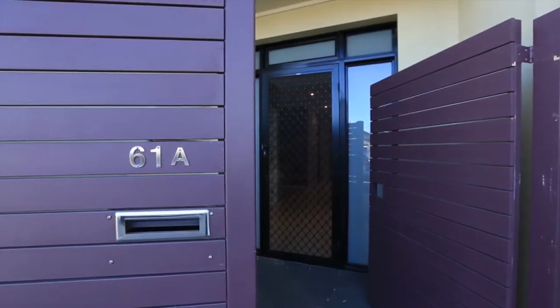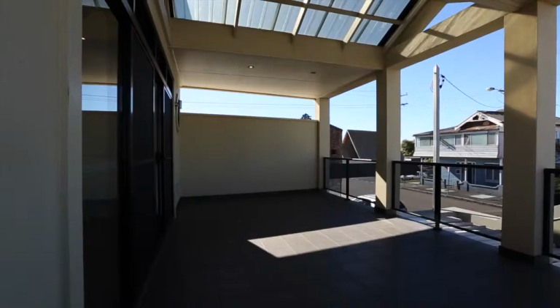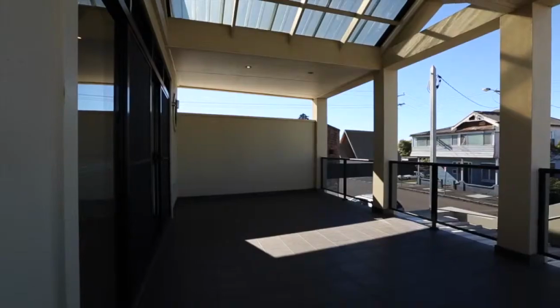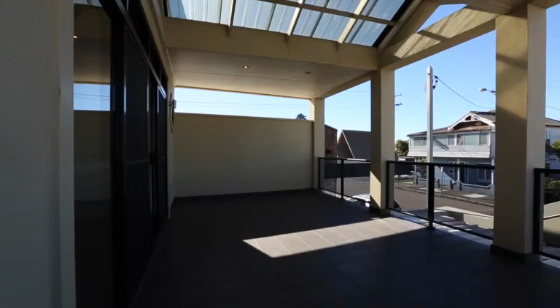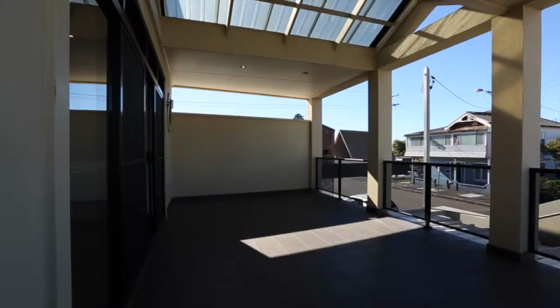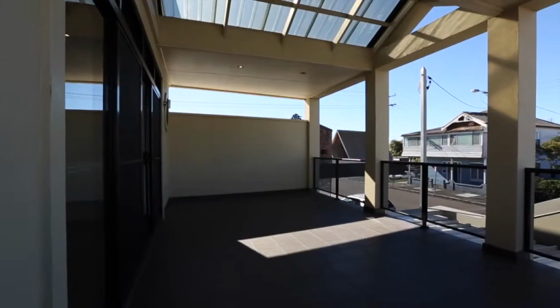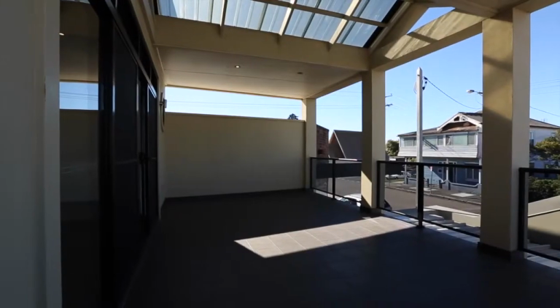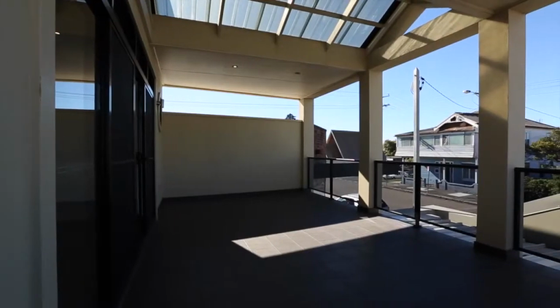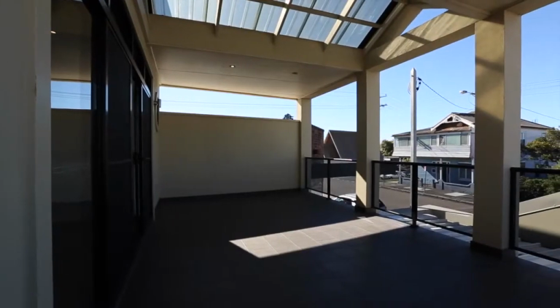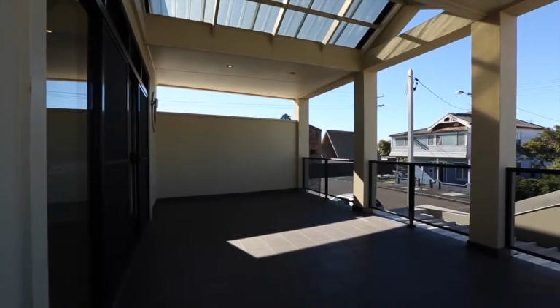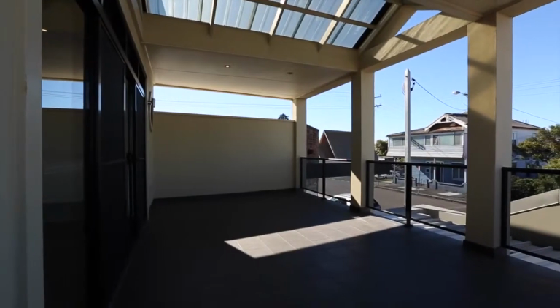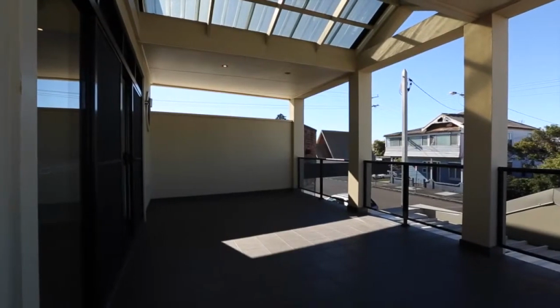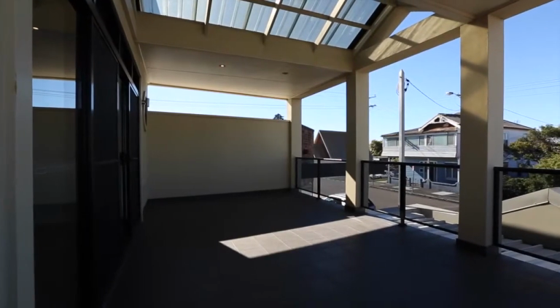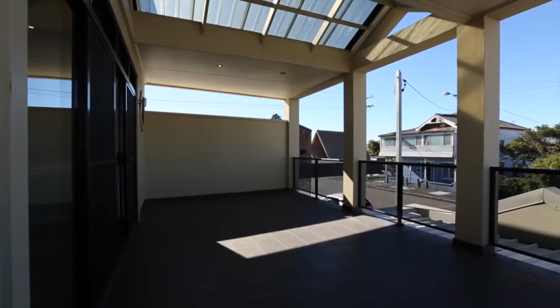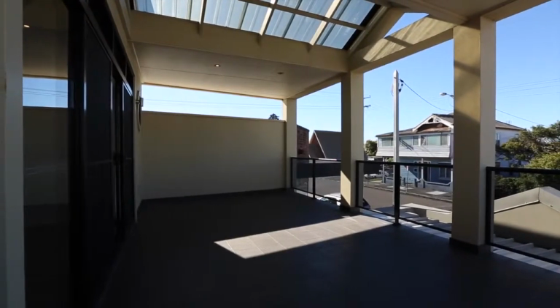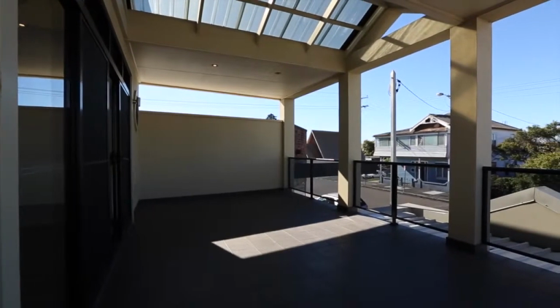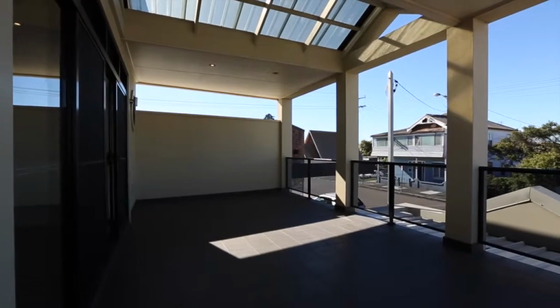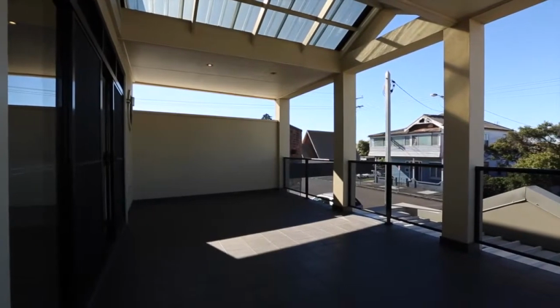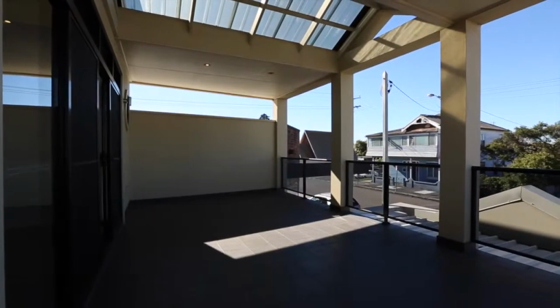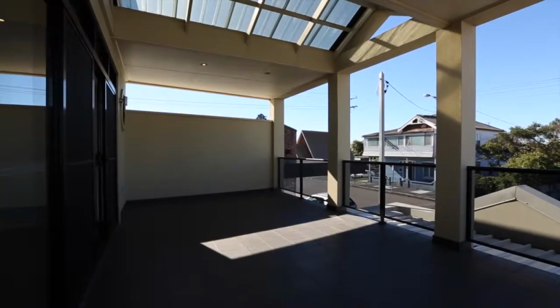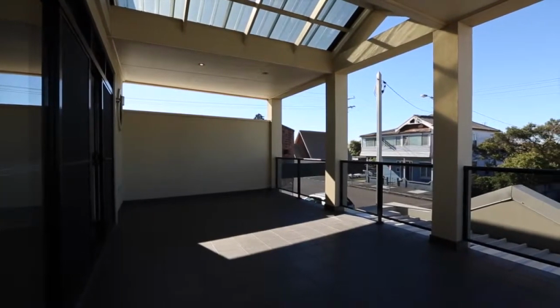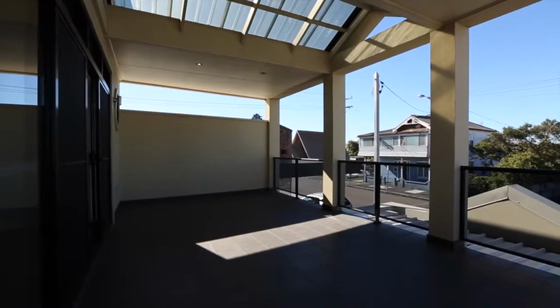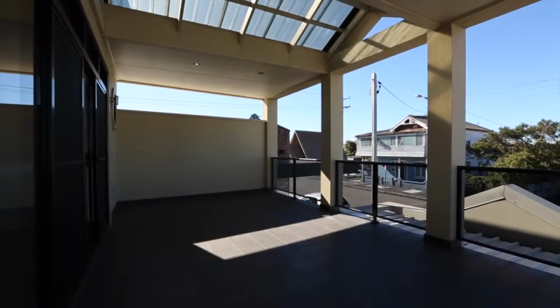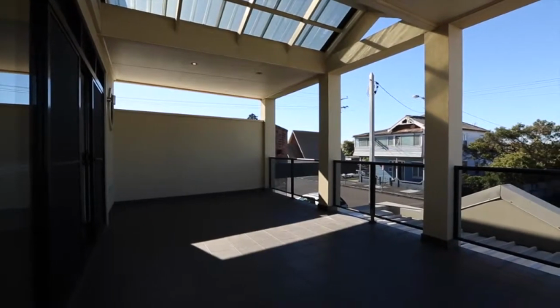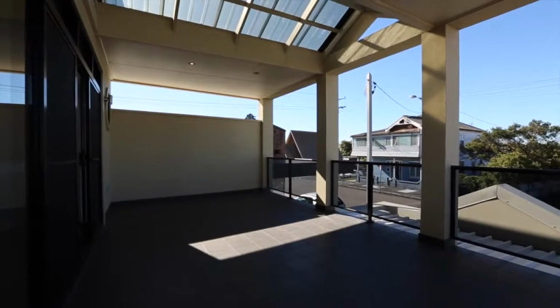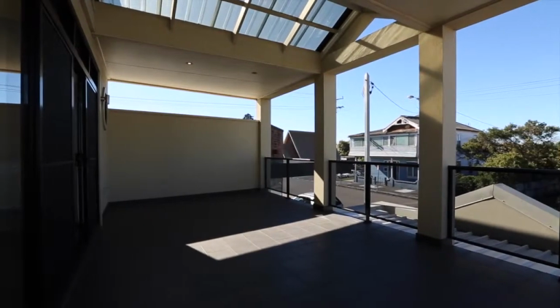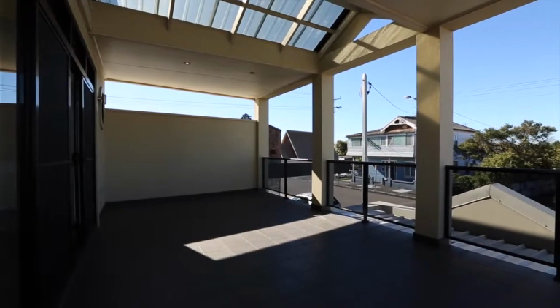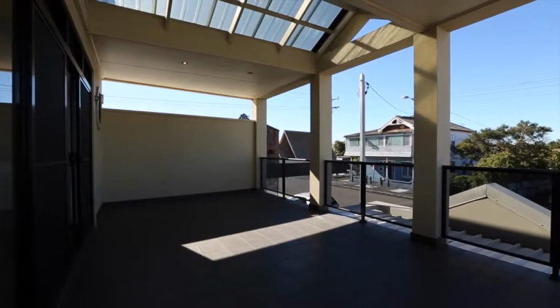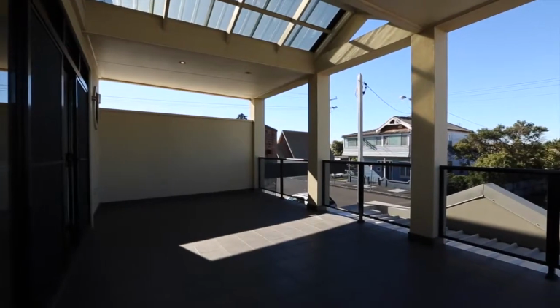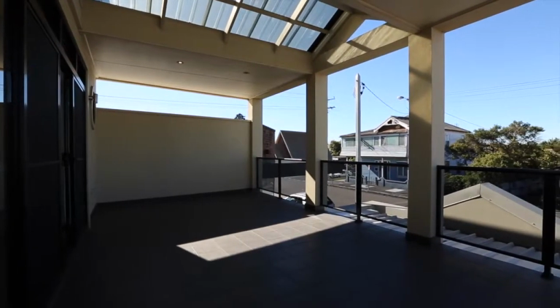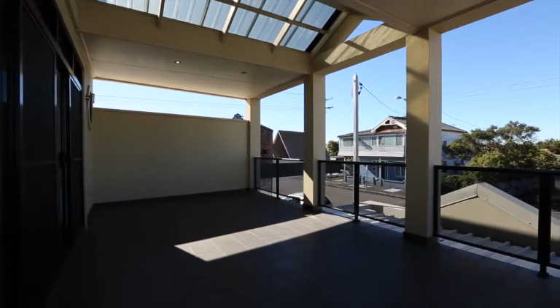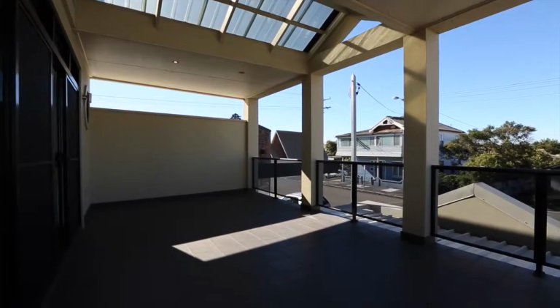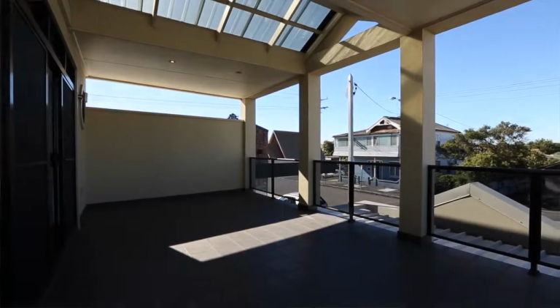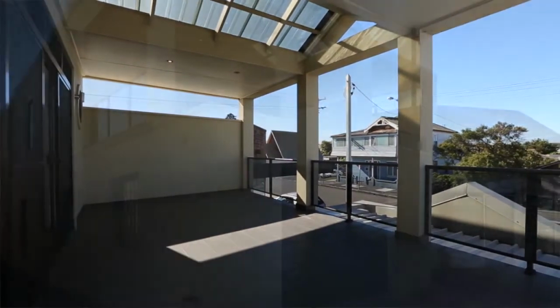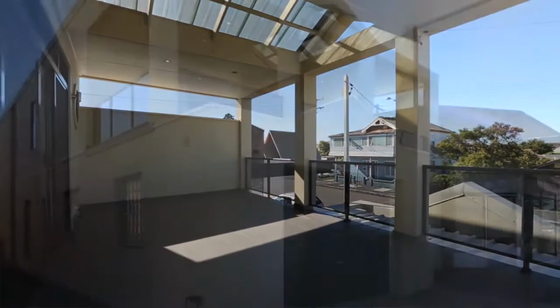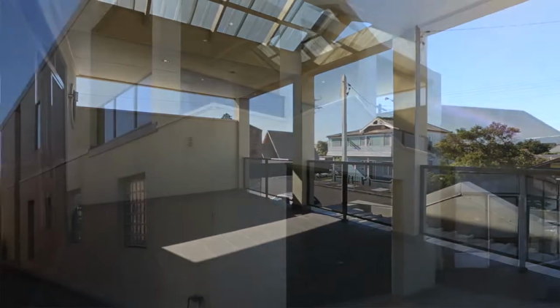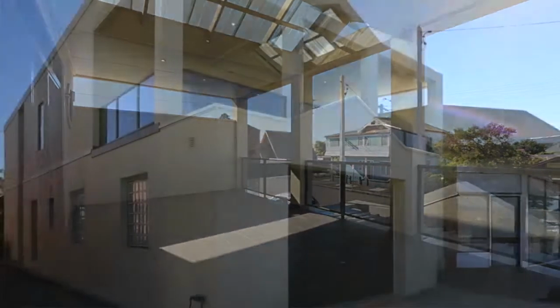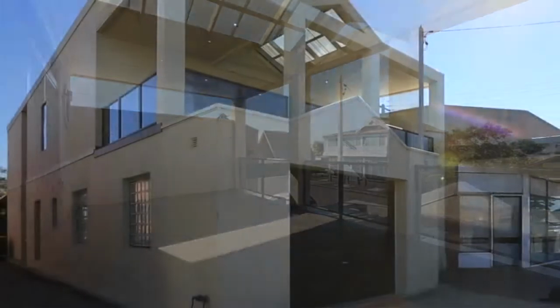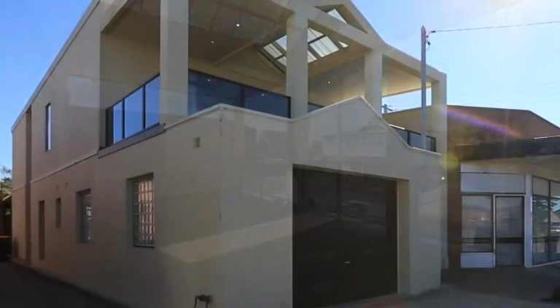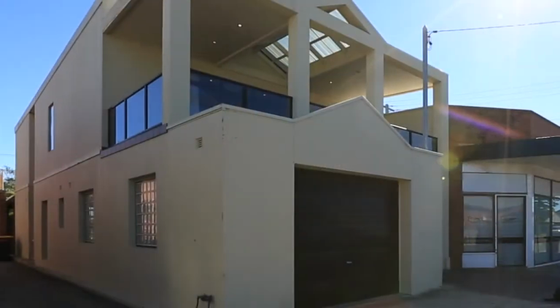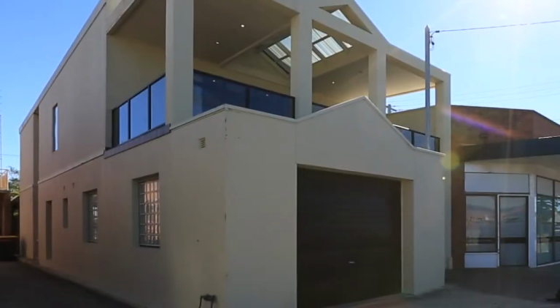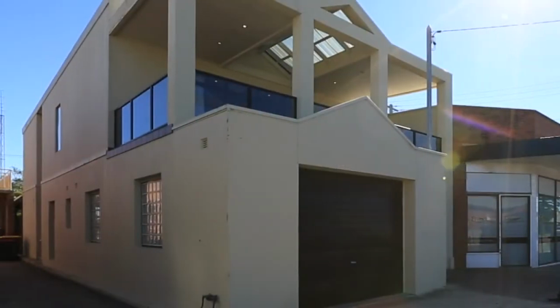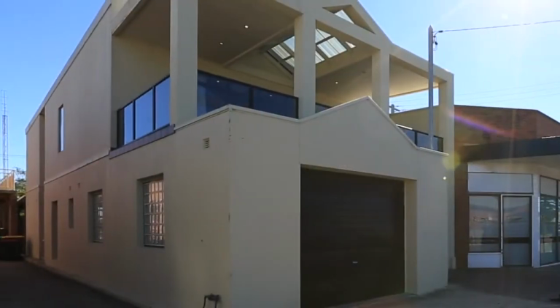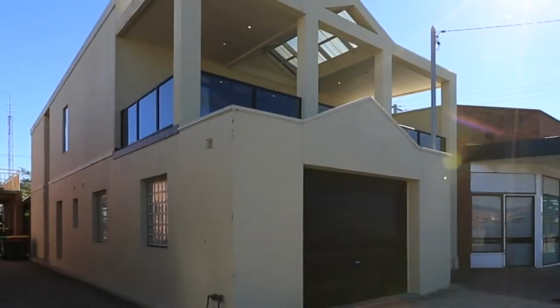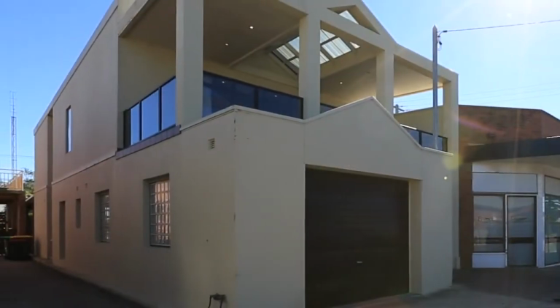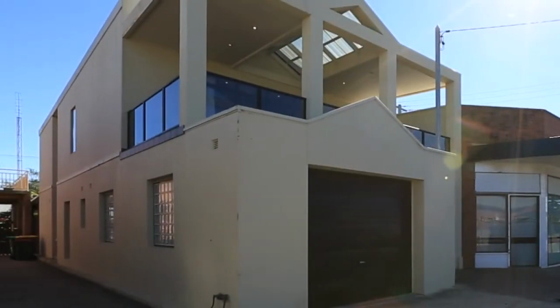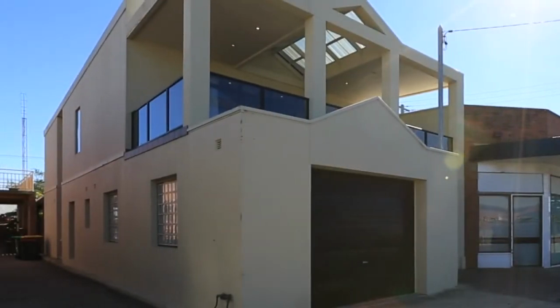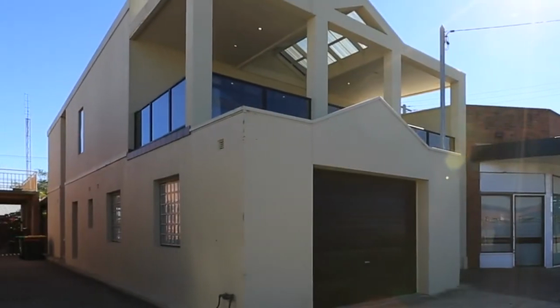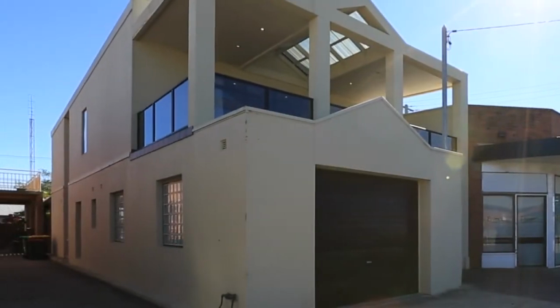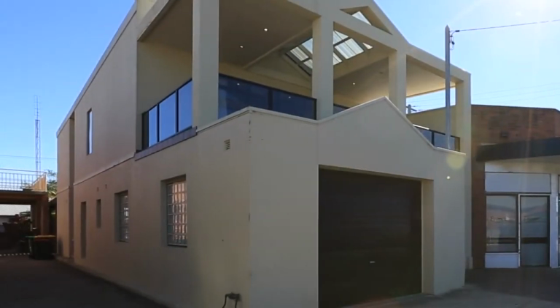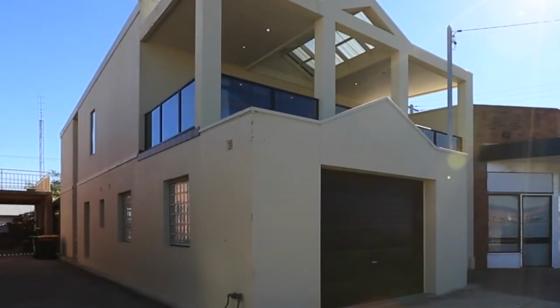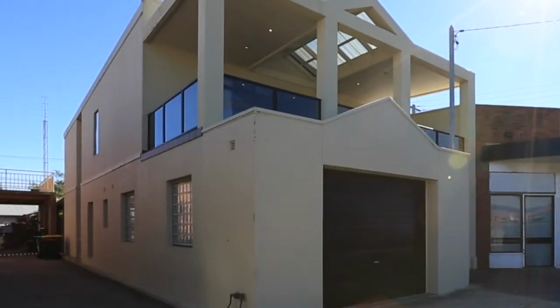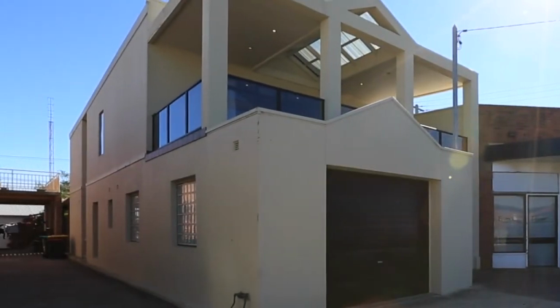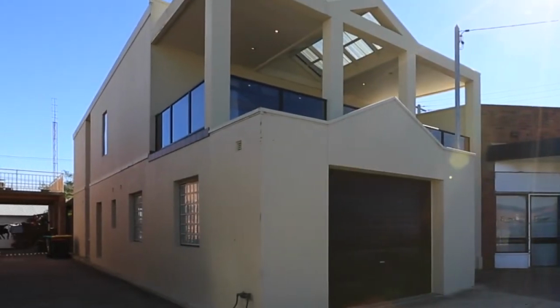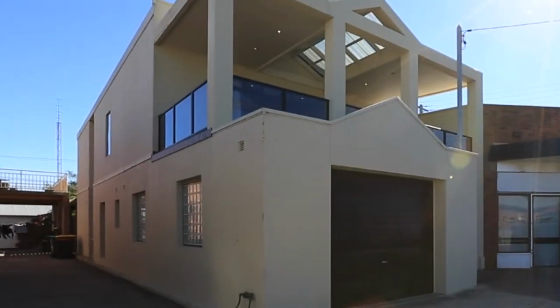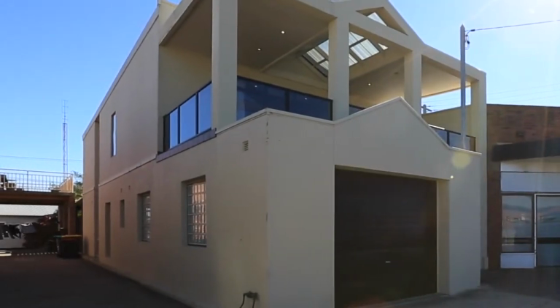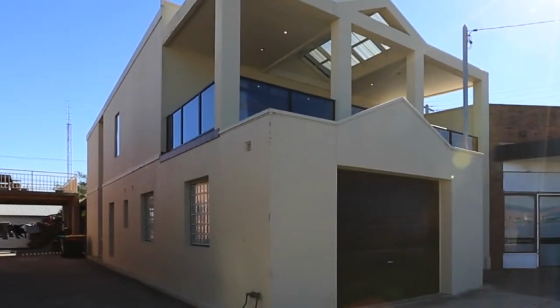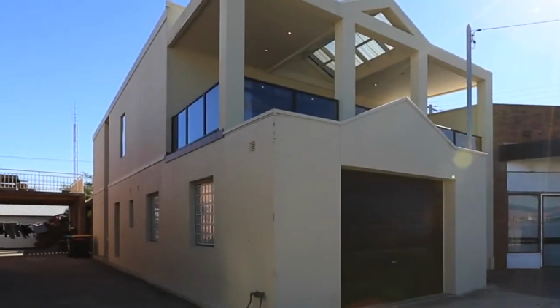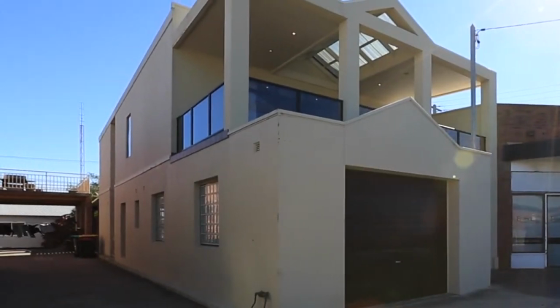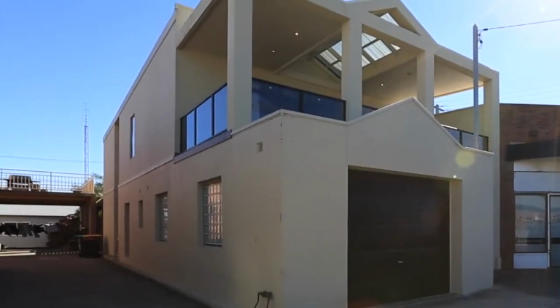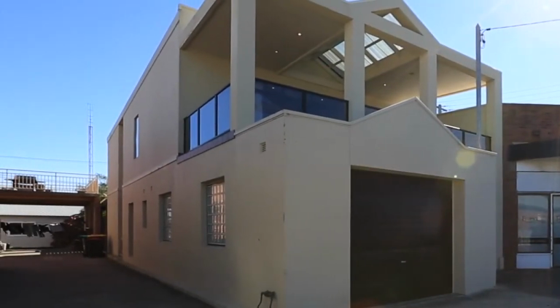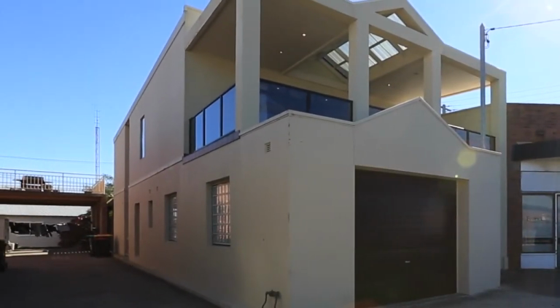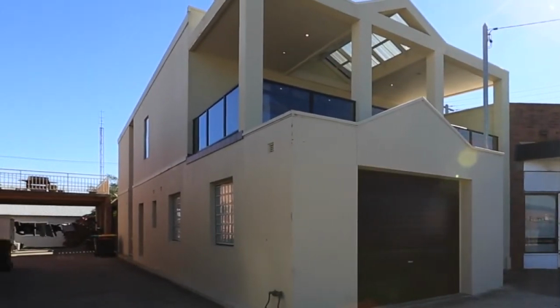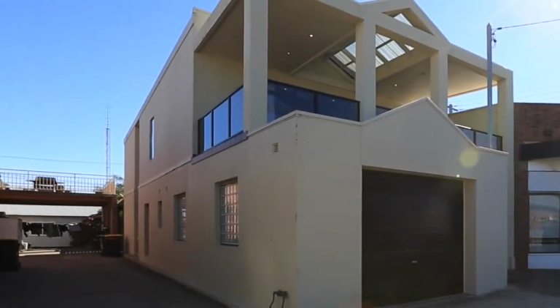This is a bit of a significant property for the area, to be honest. This used to be a doctor's surgery back in the day. It's been converted into an architecturally designed home.